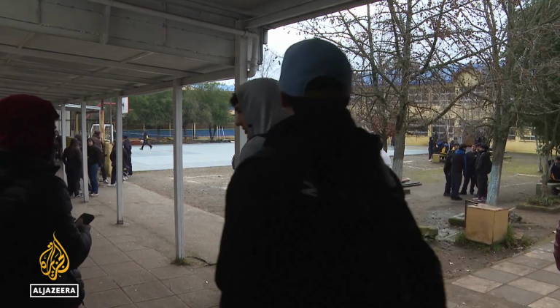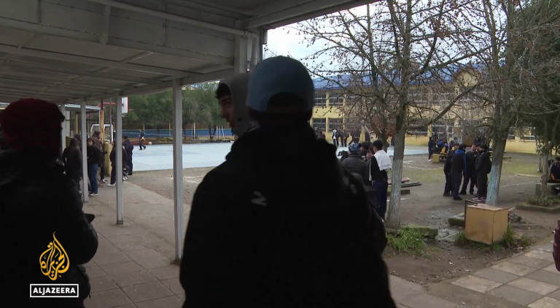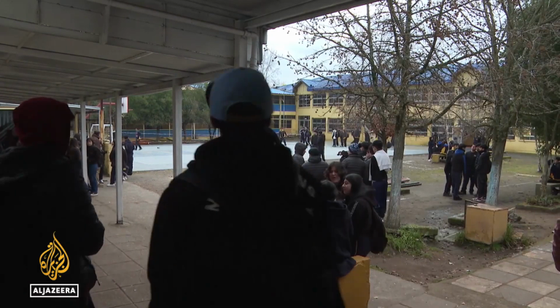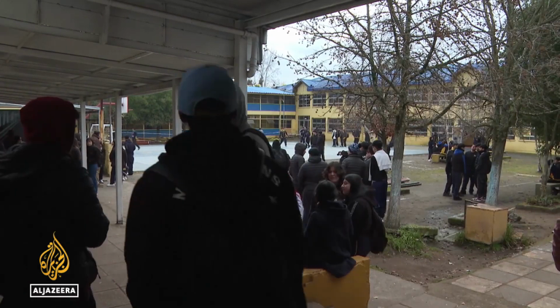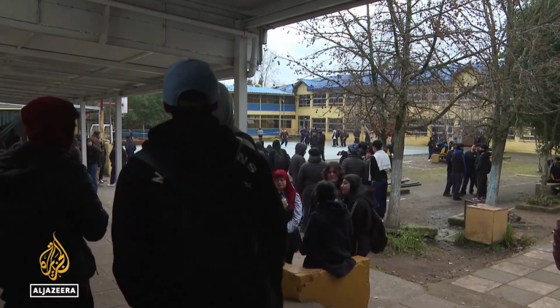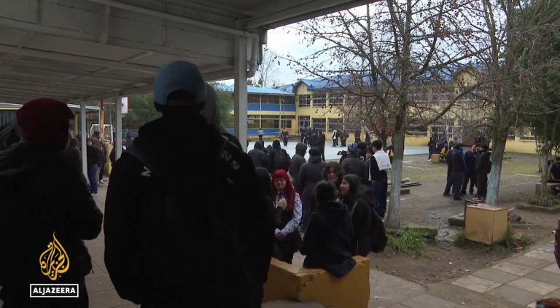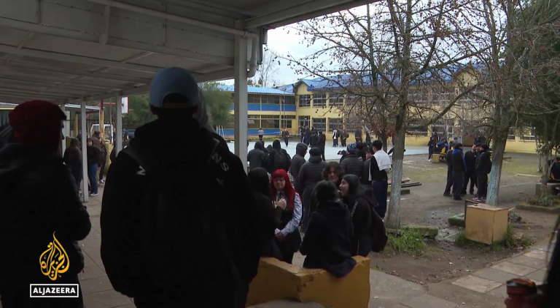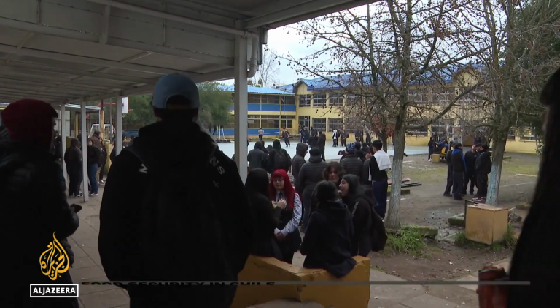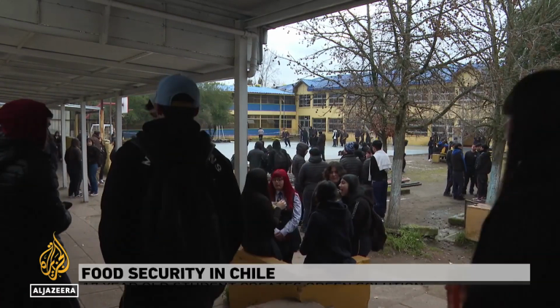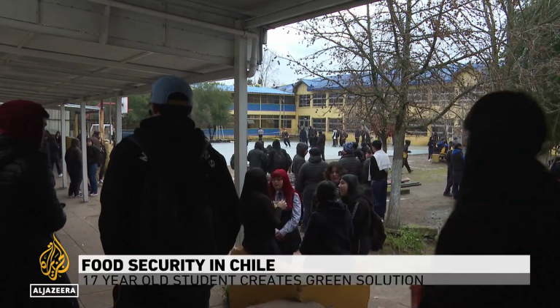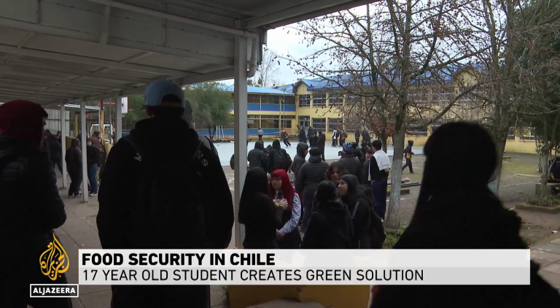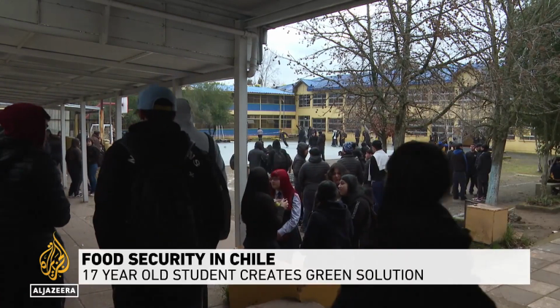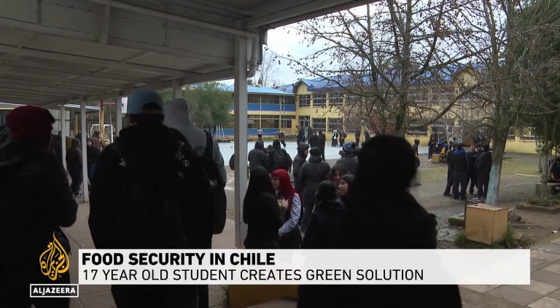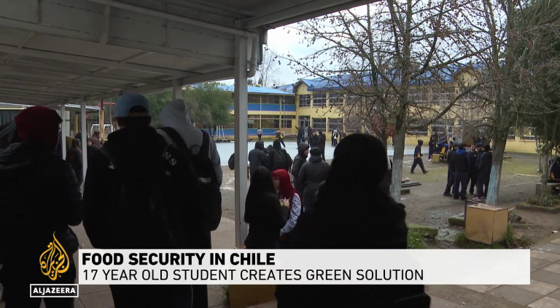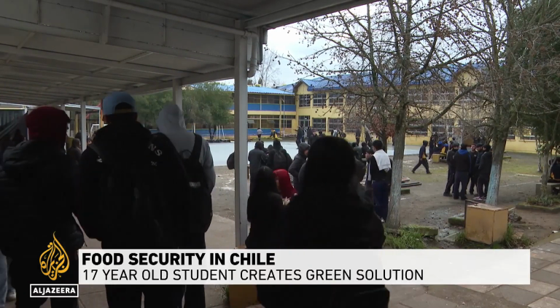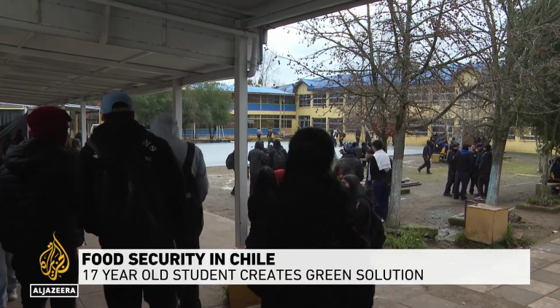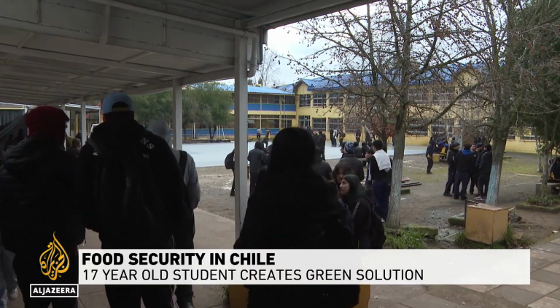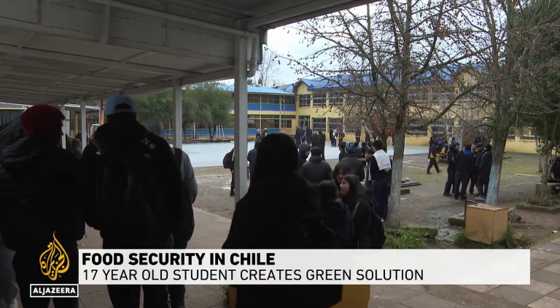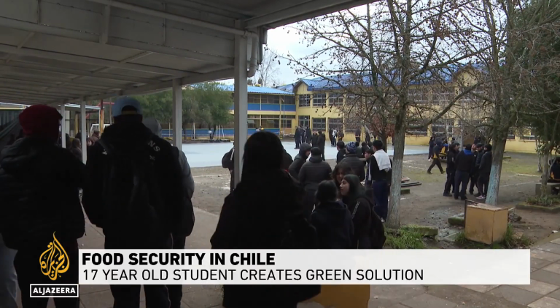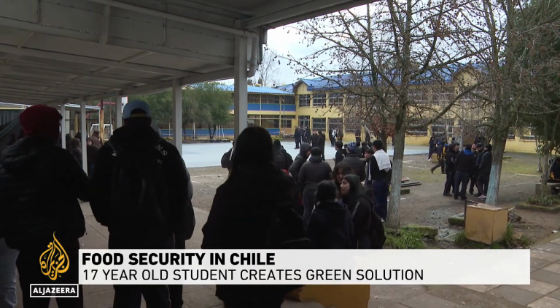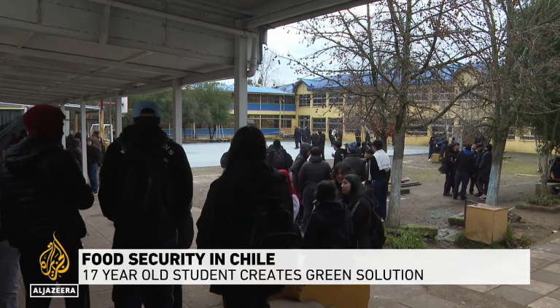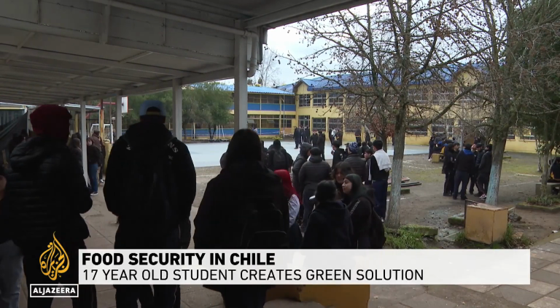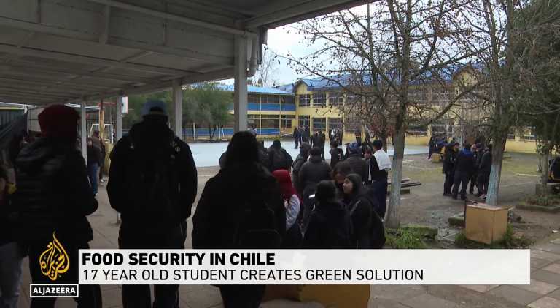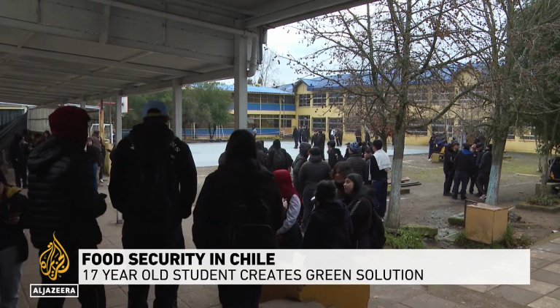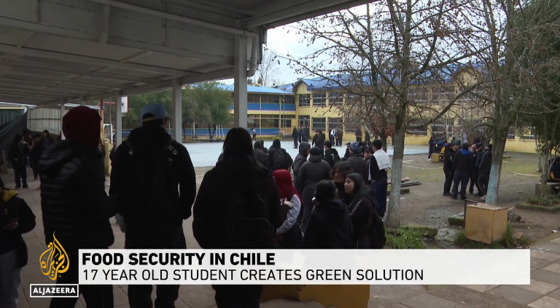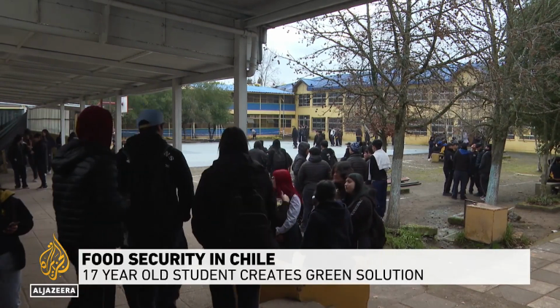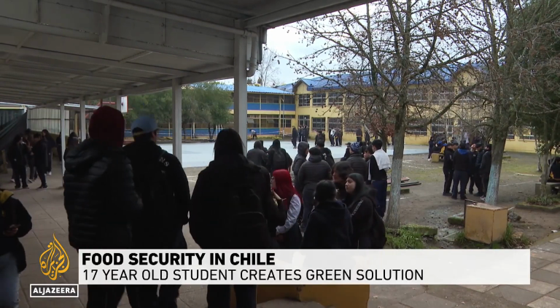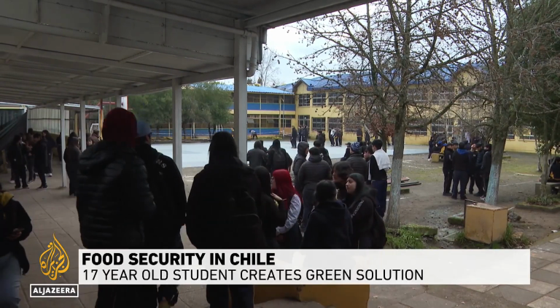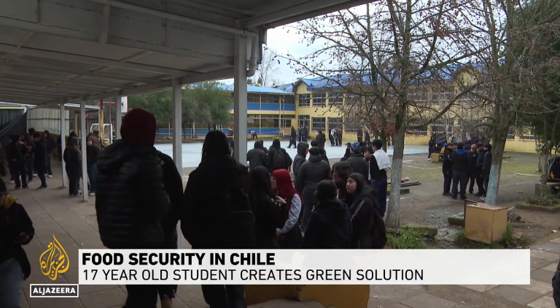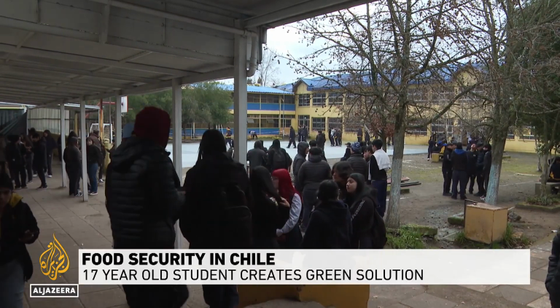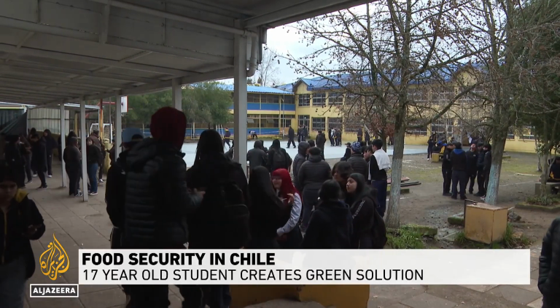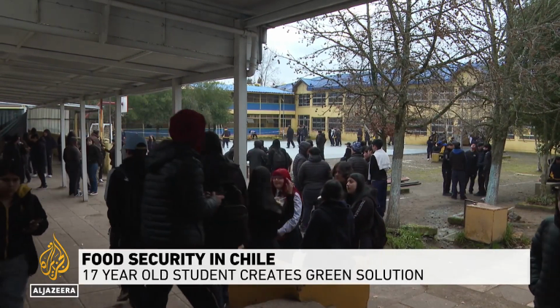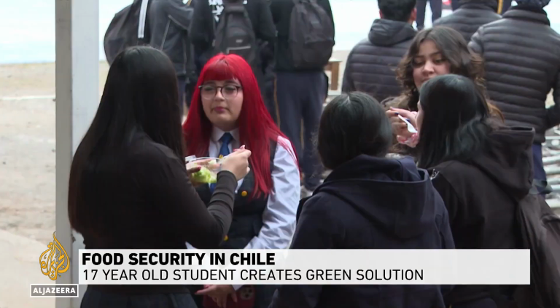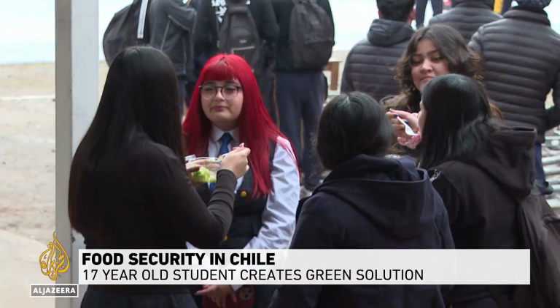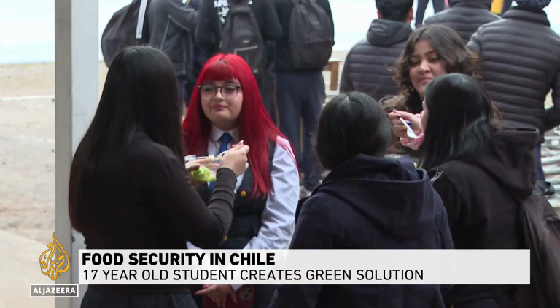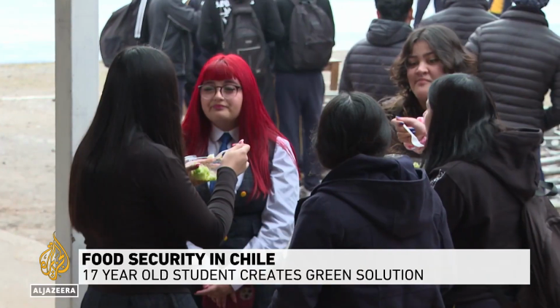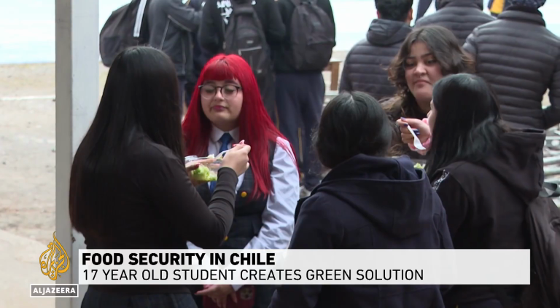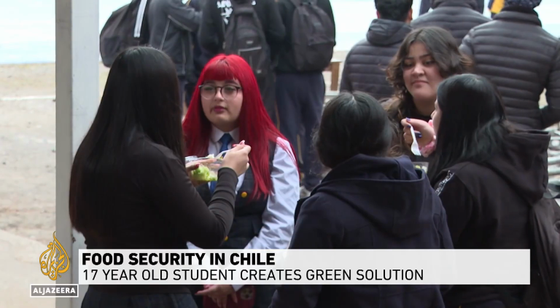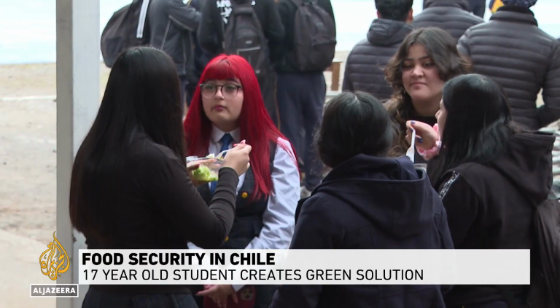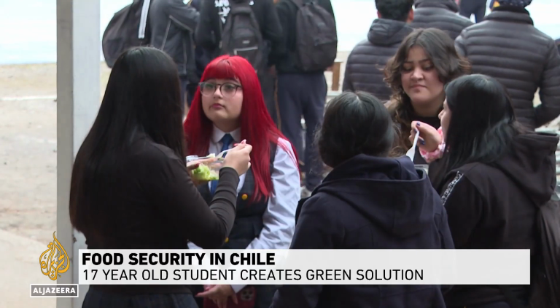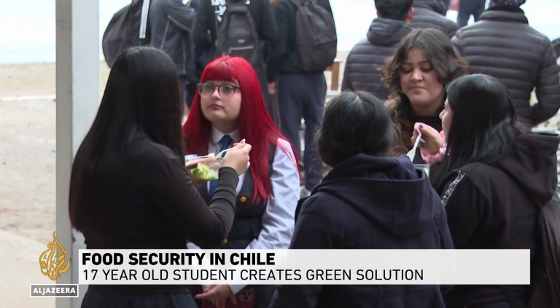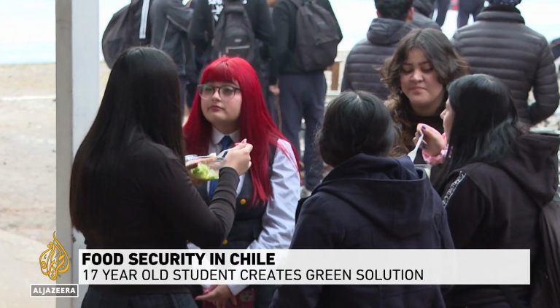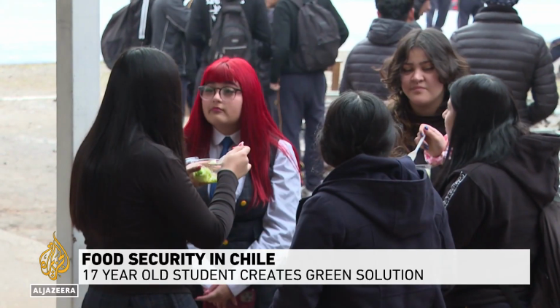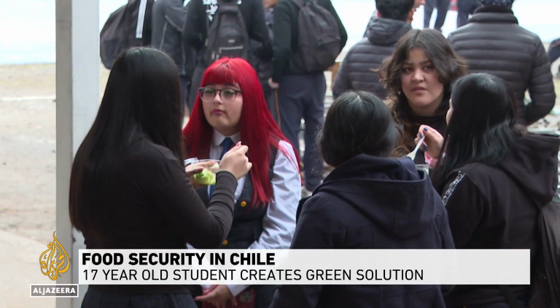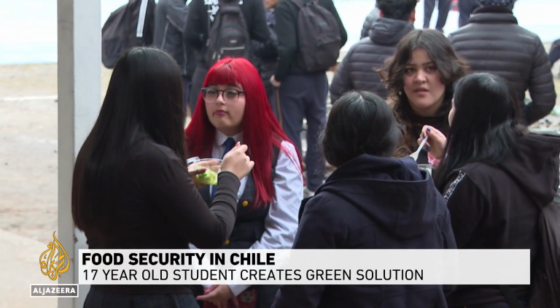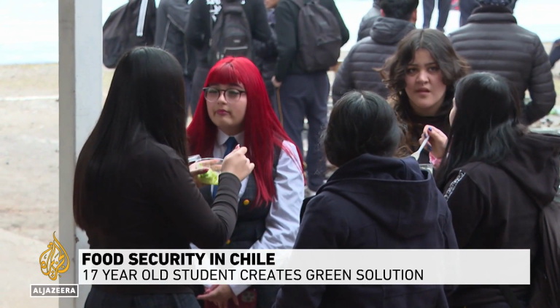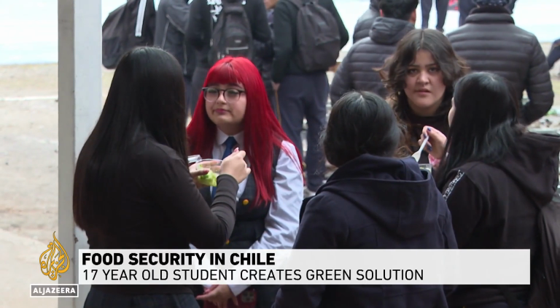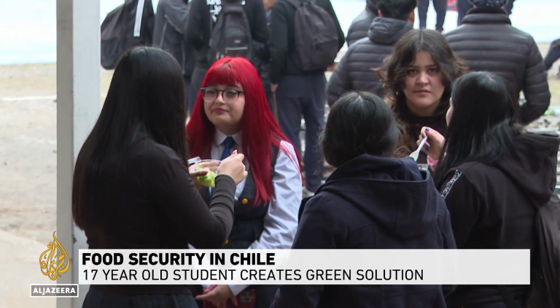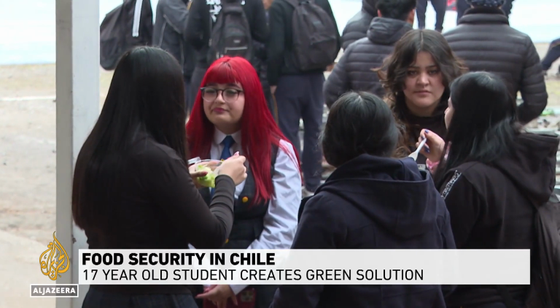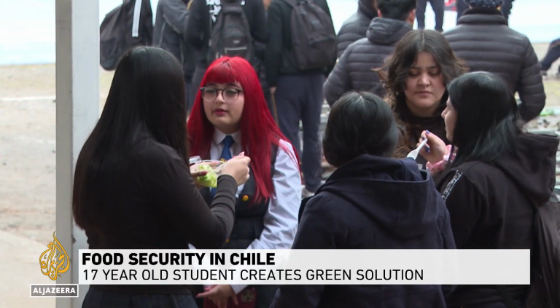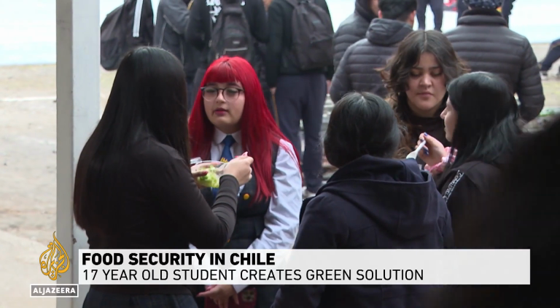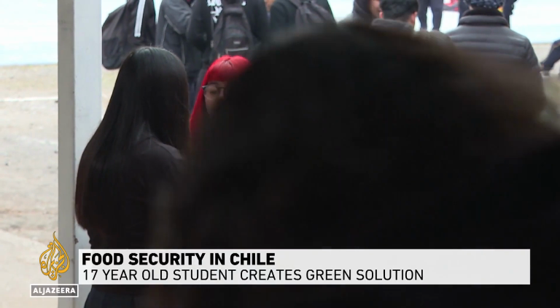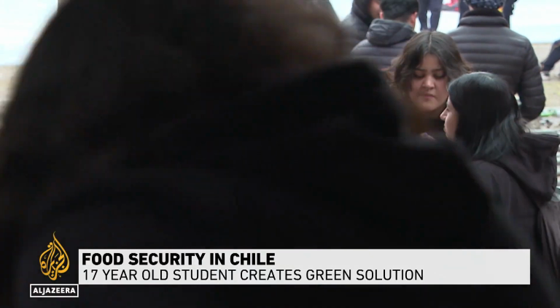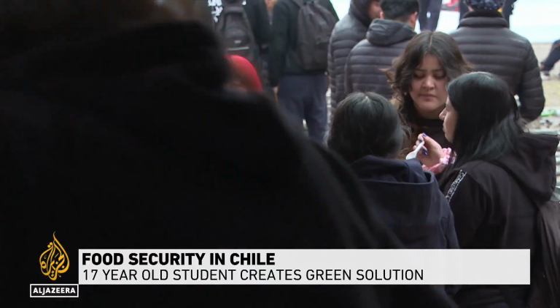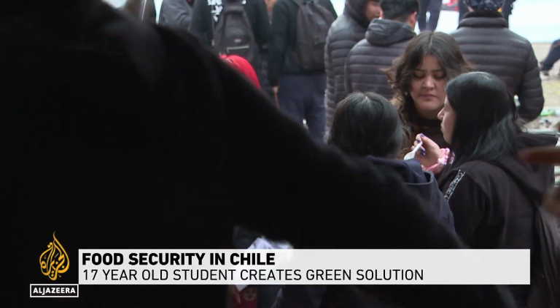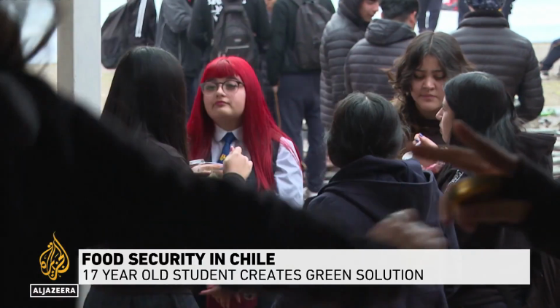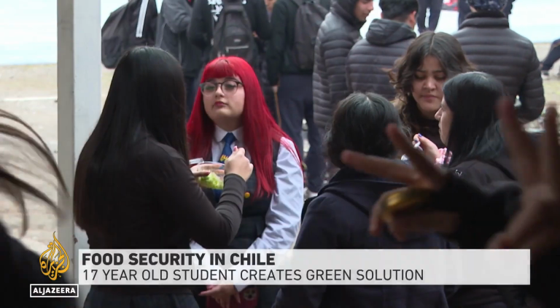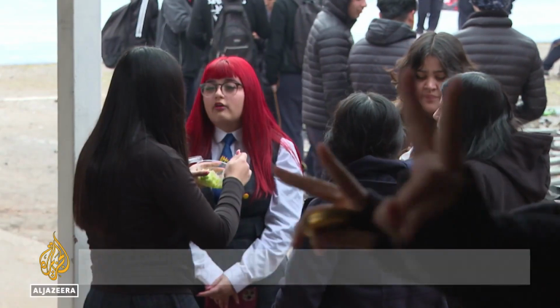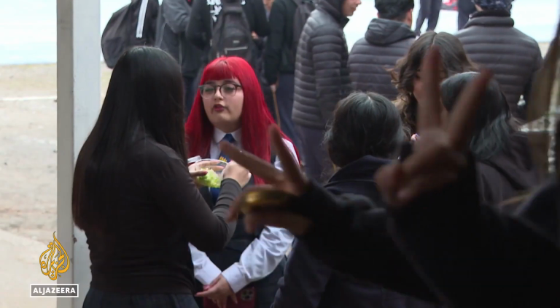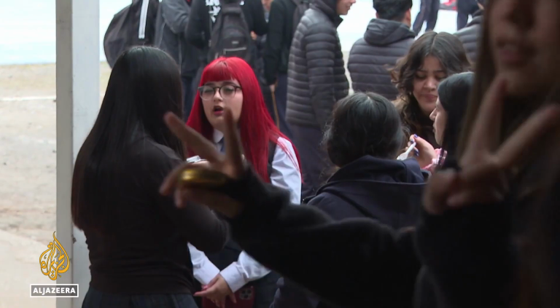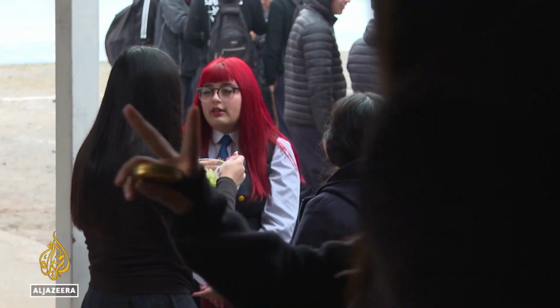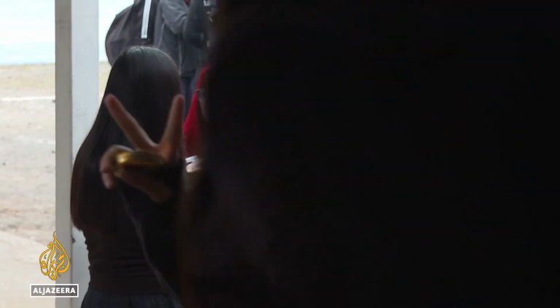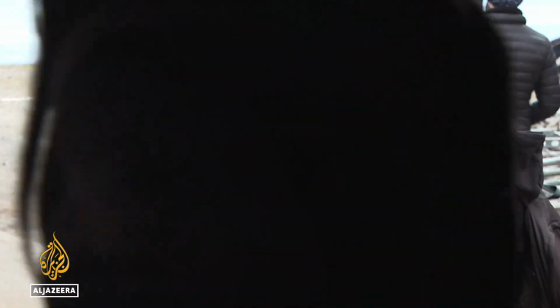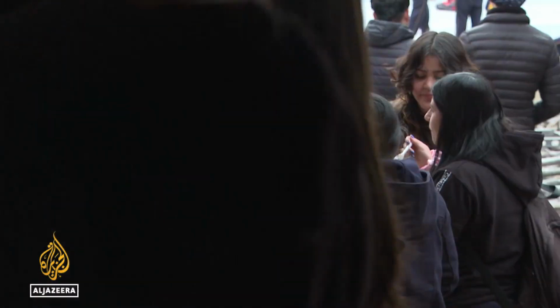In a rural public high school in south-central Chile, a group of students are using their ingenuity to fight hunger.